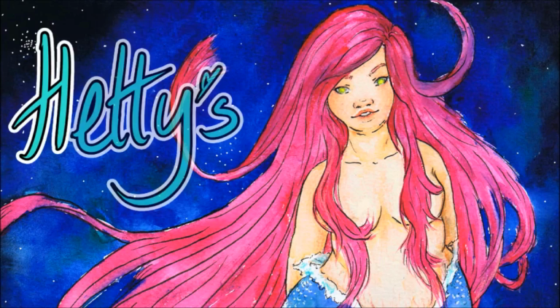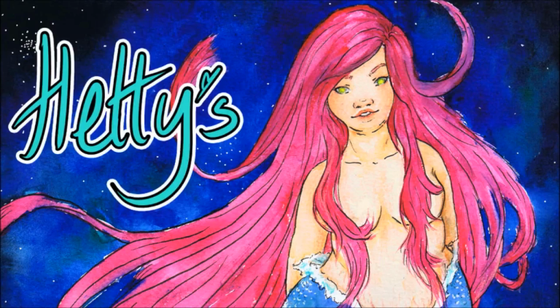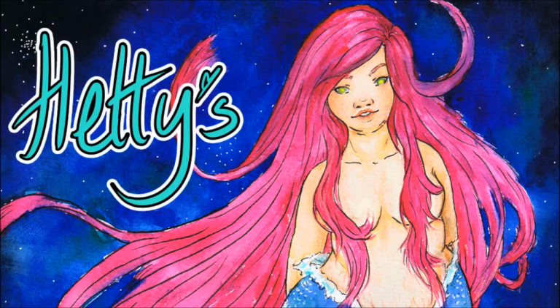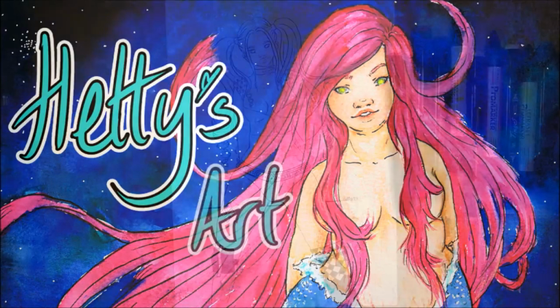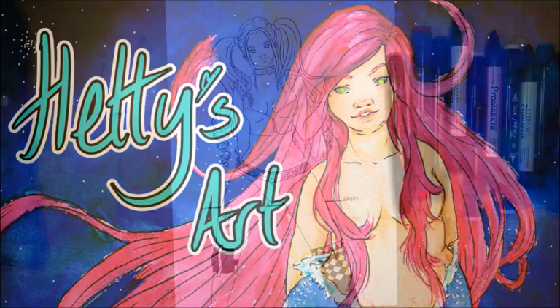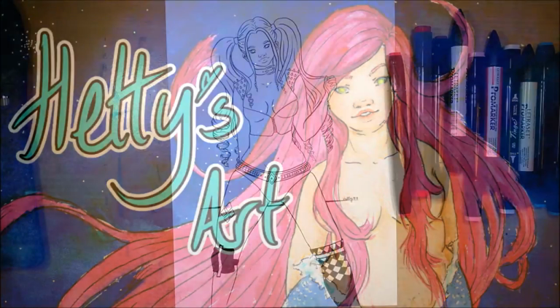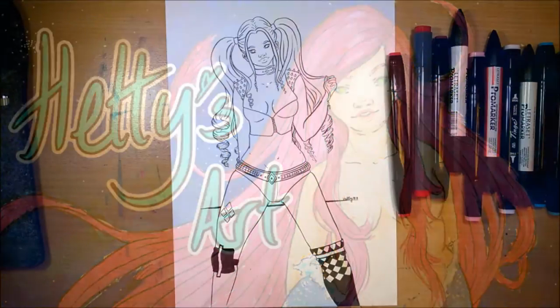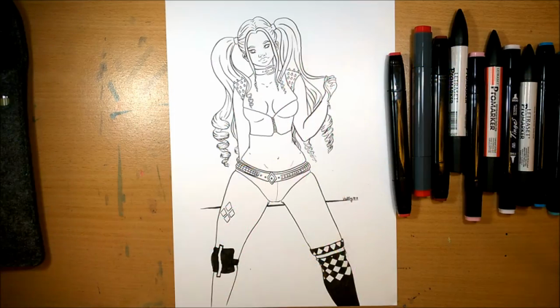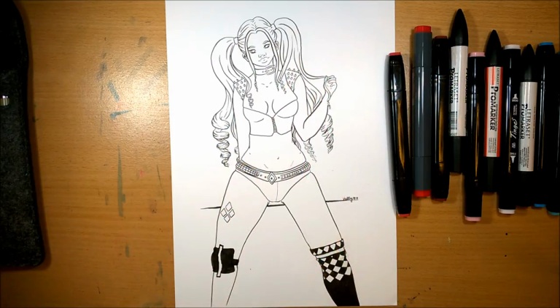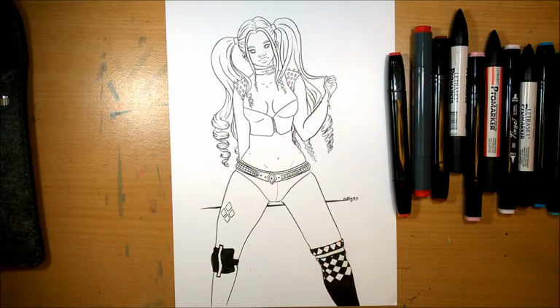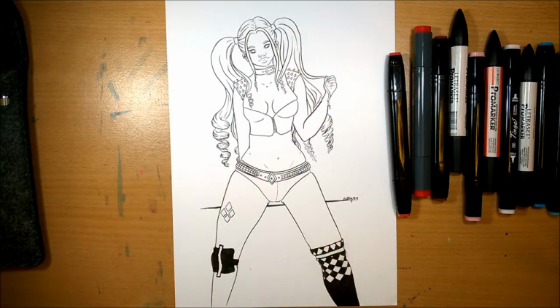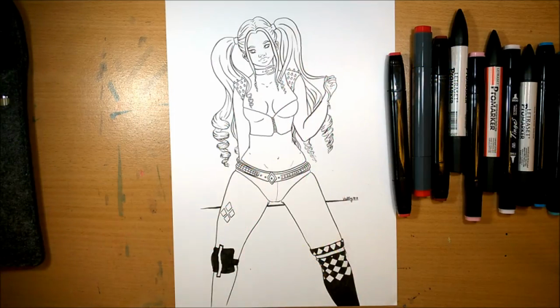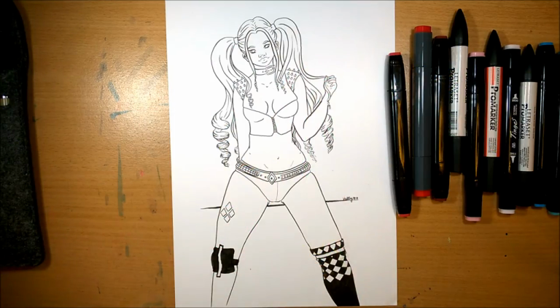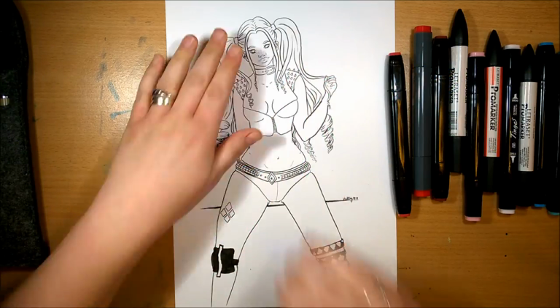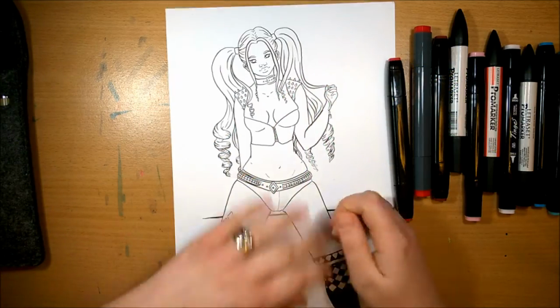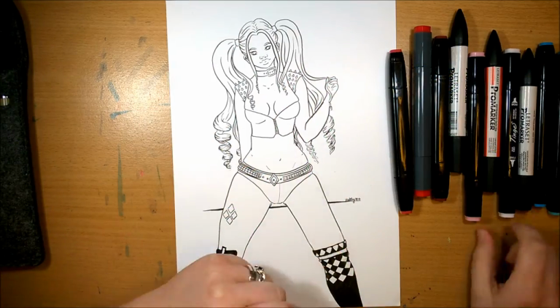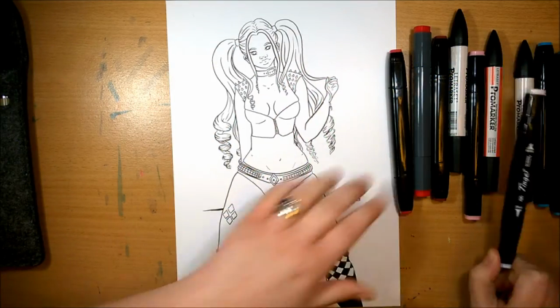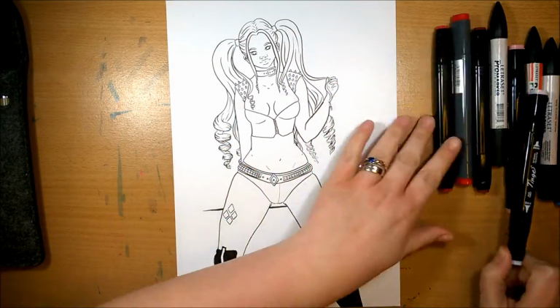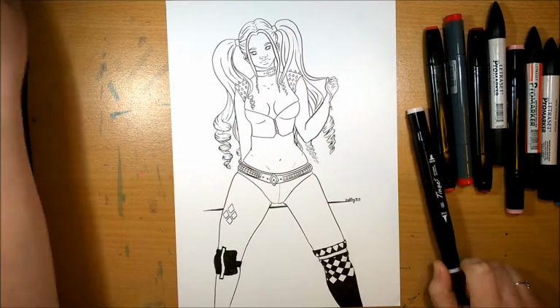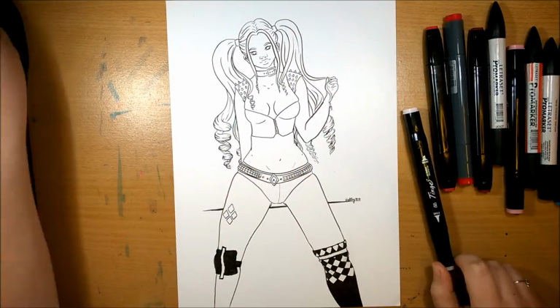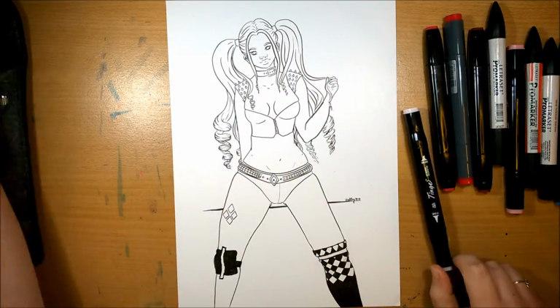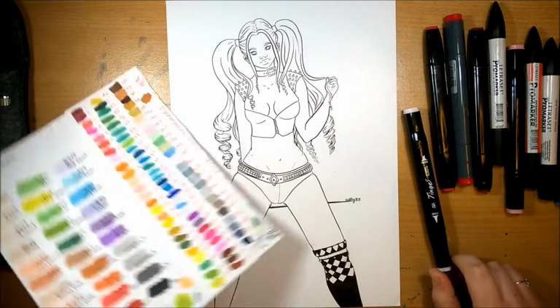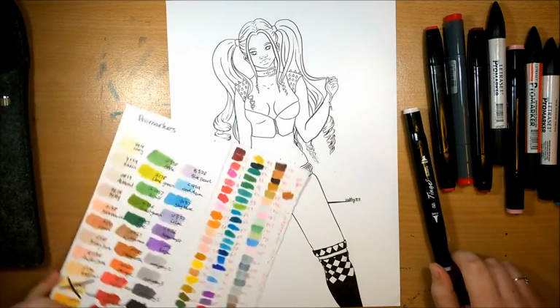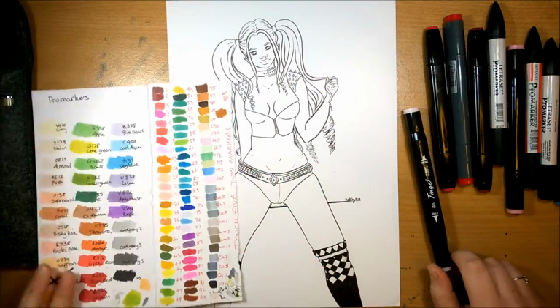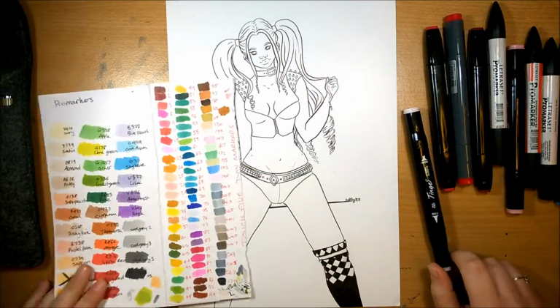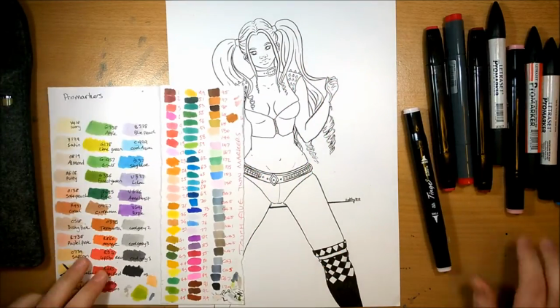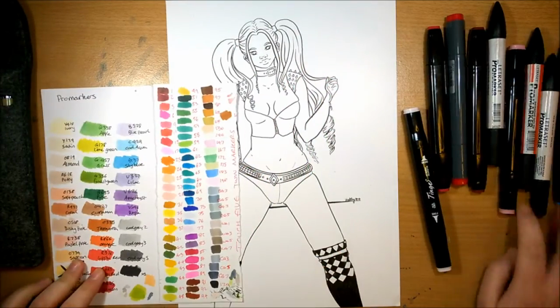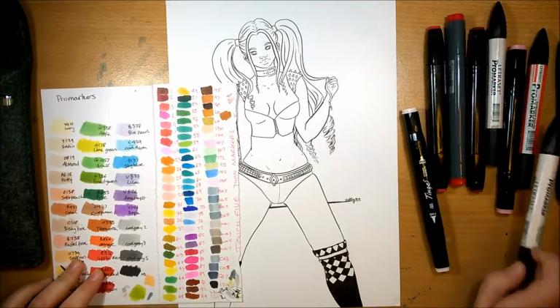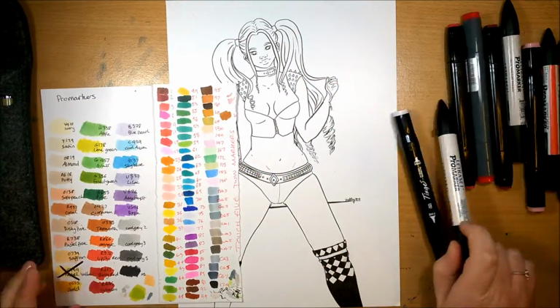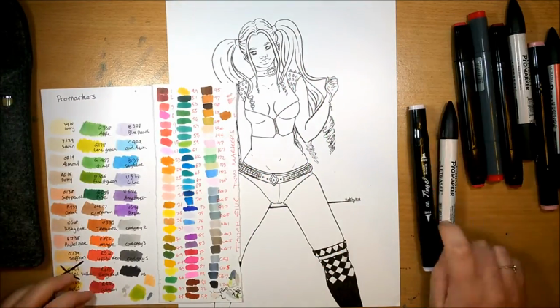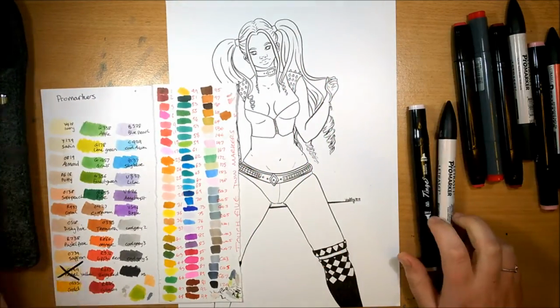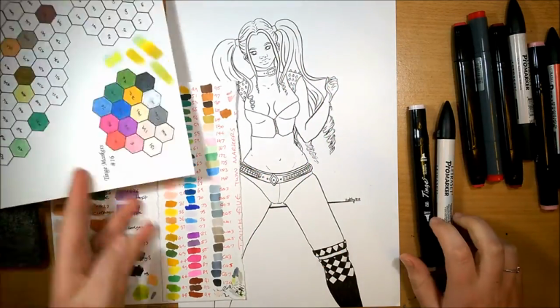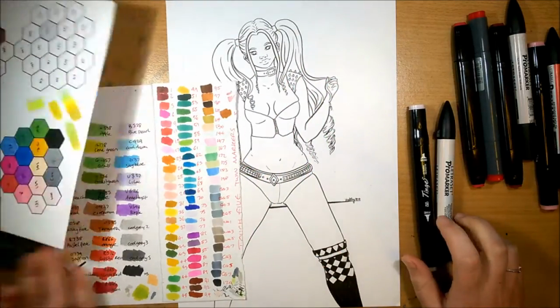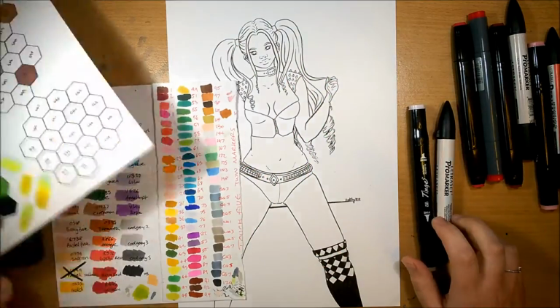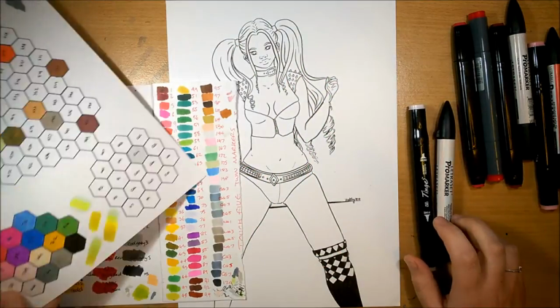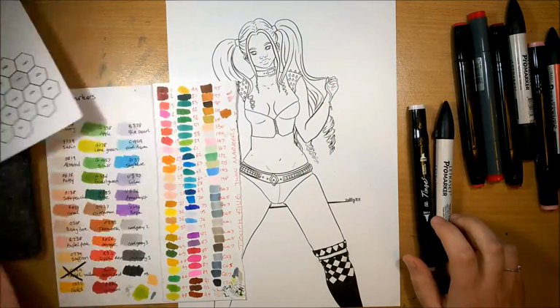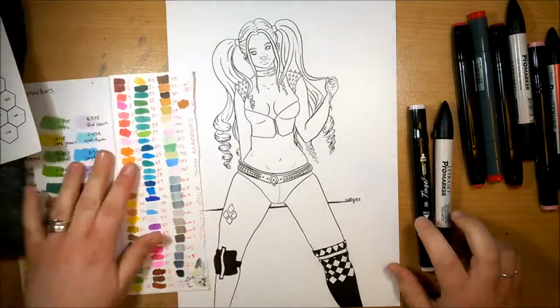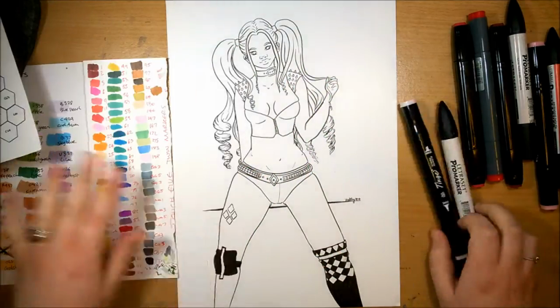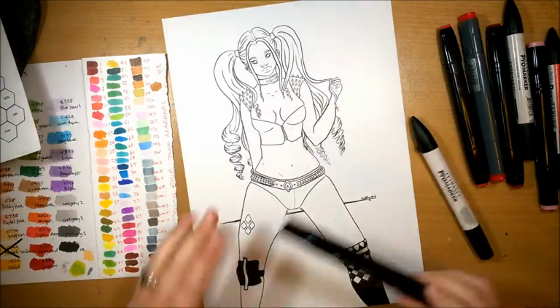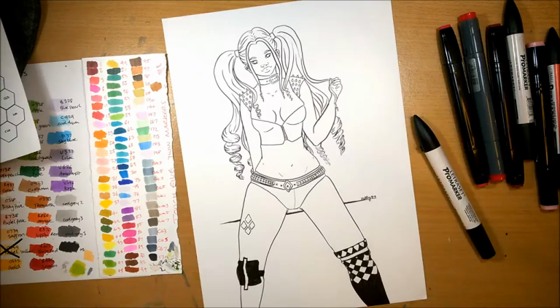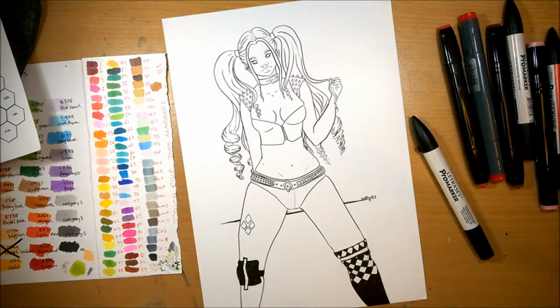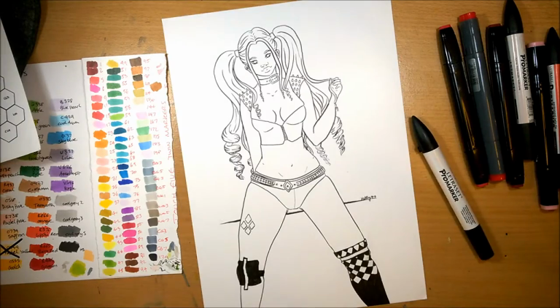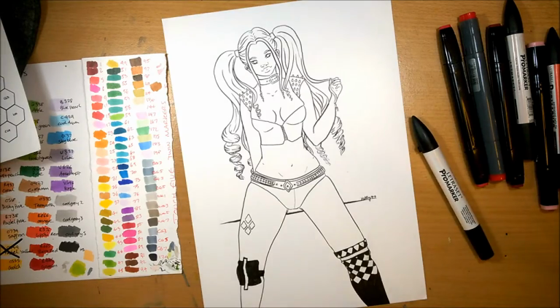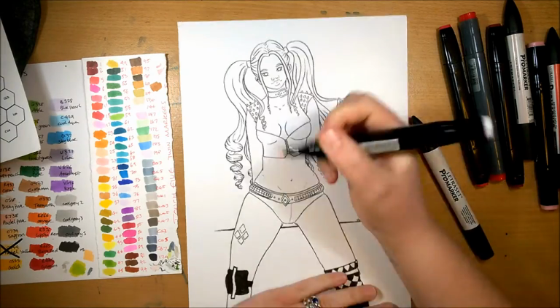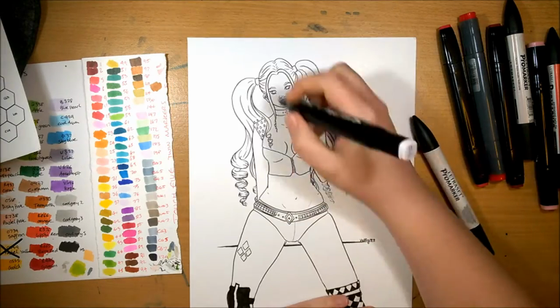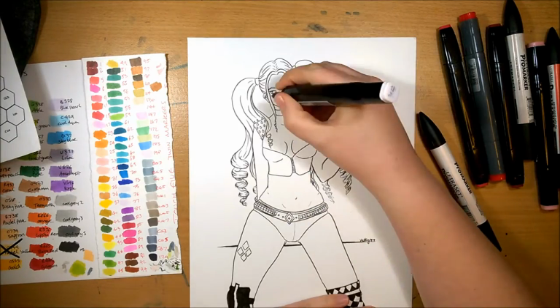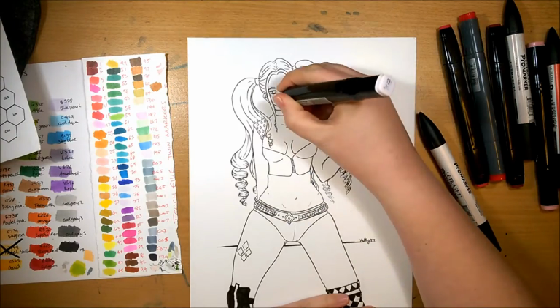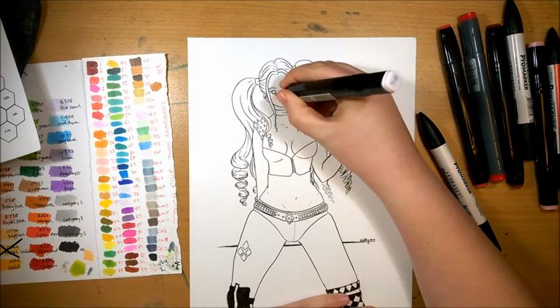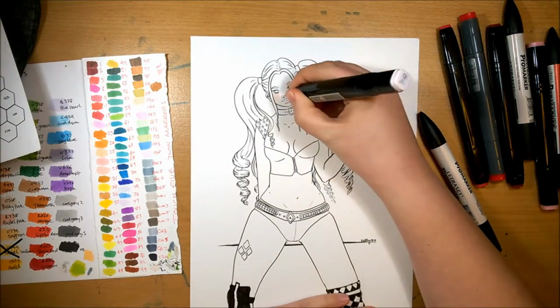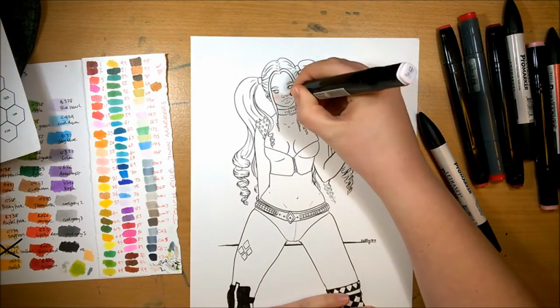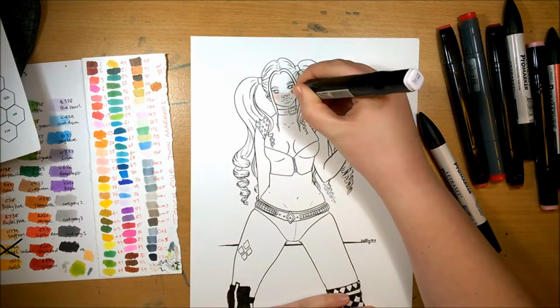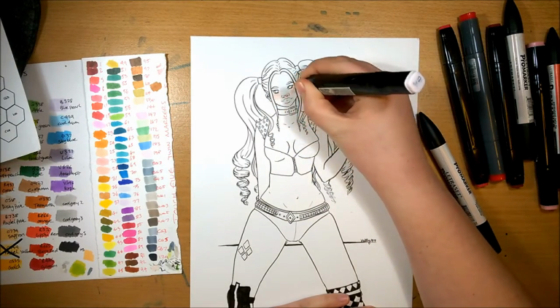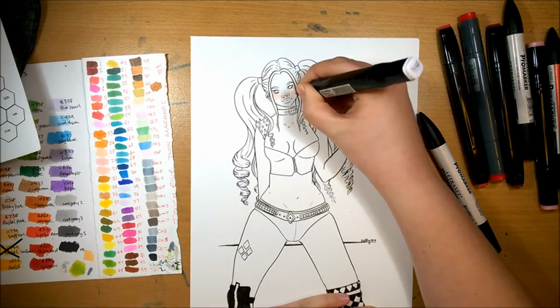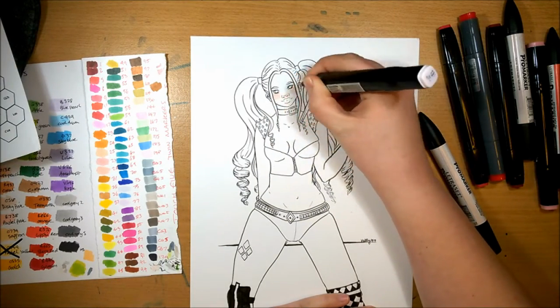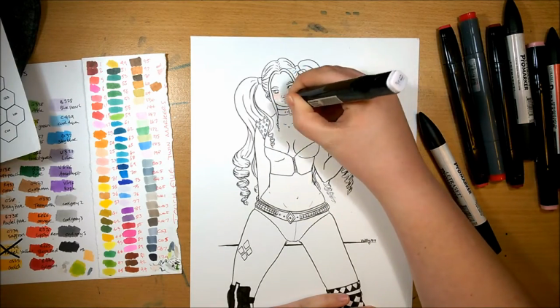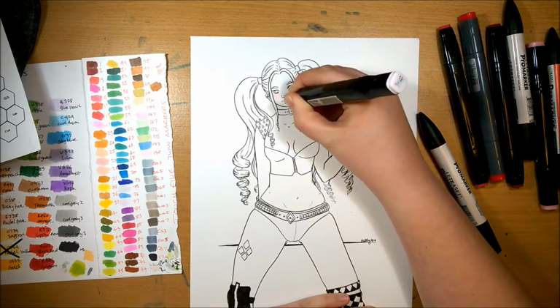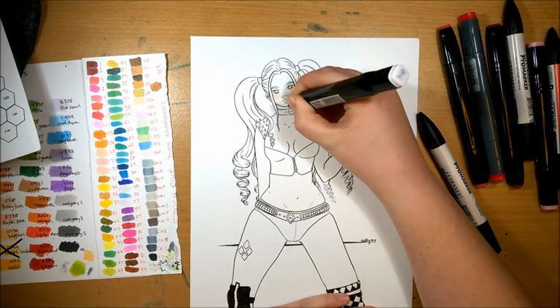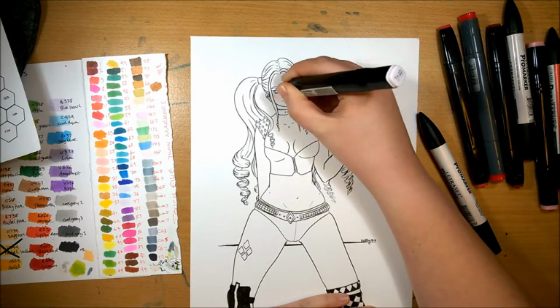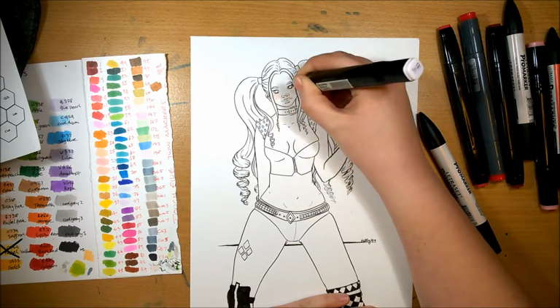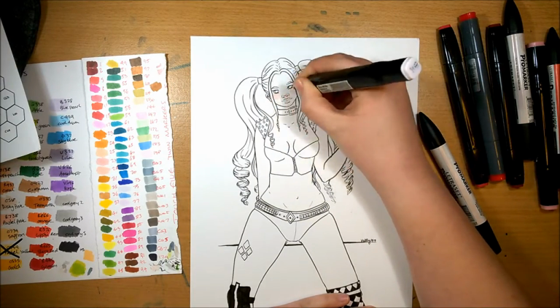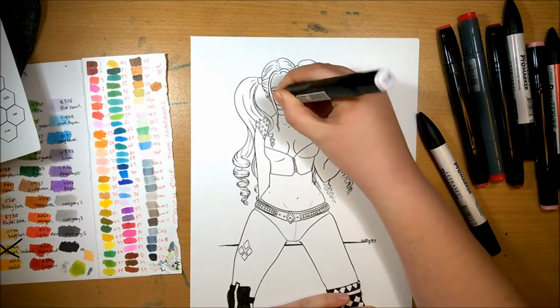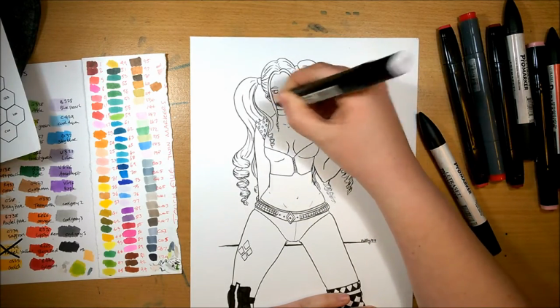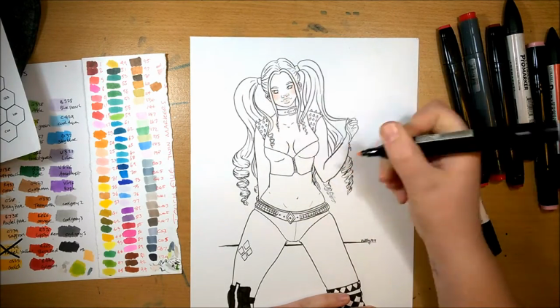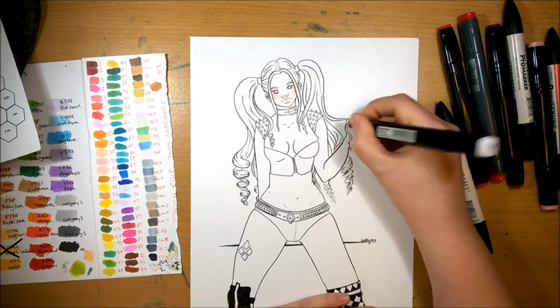Hey guys, I'm Hetty and welcome back to part 8 of the Fanart Feb series. For today's video I'm doing Harley Quinn.